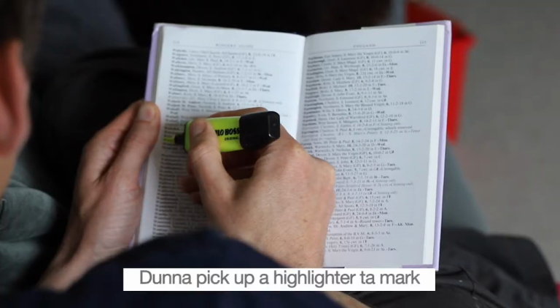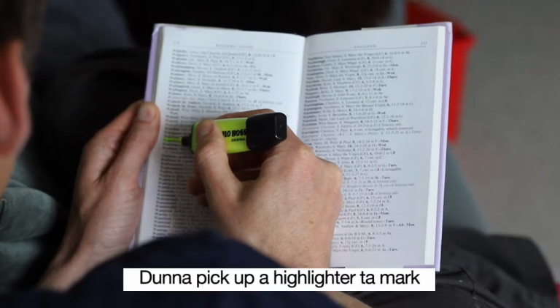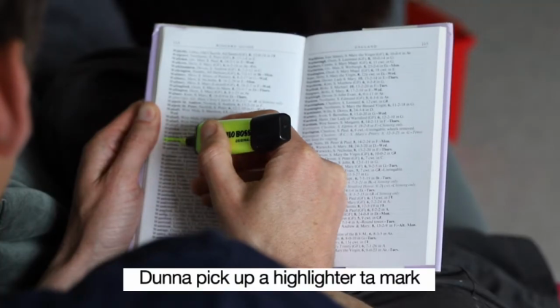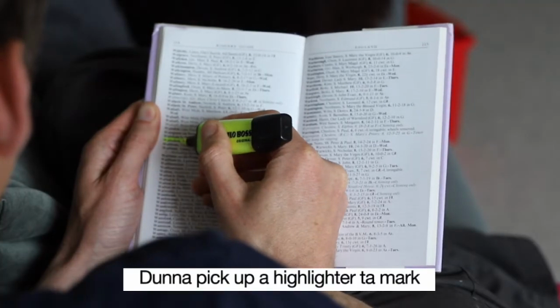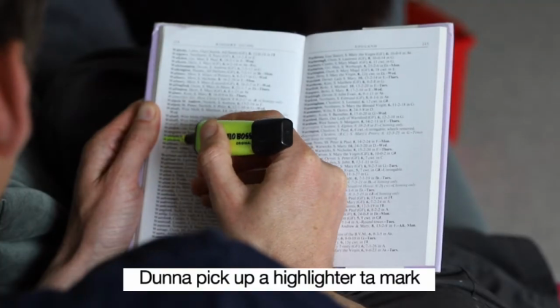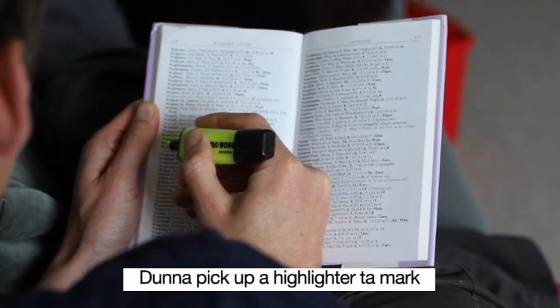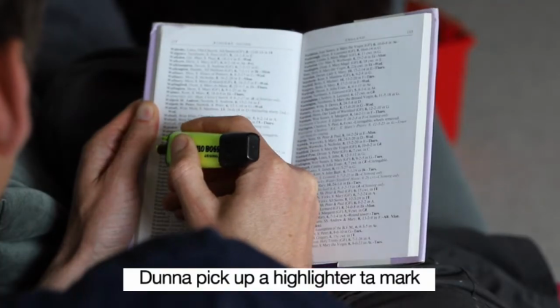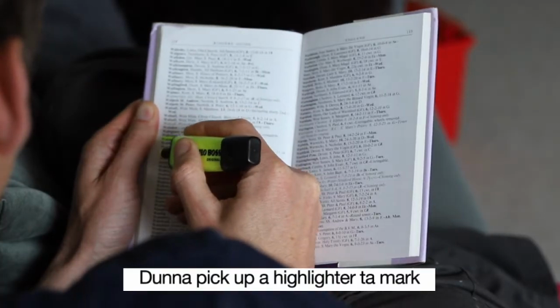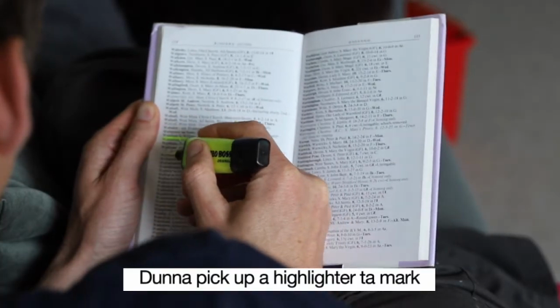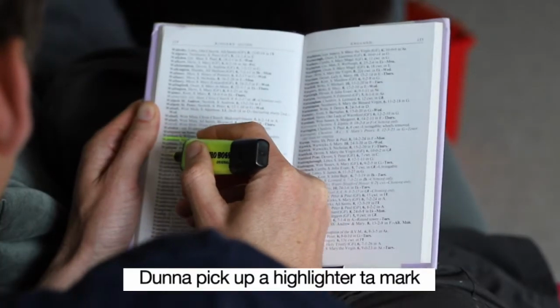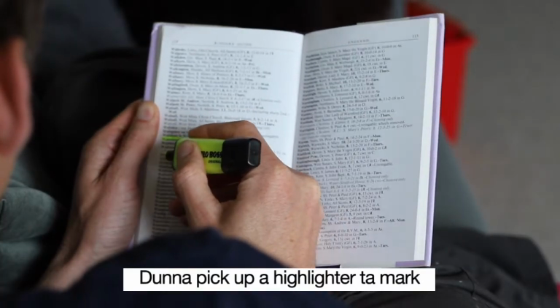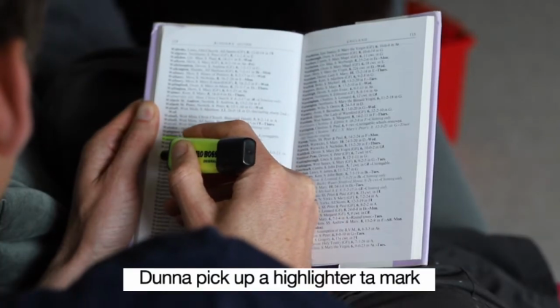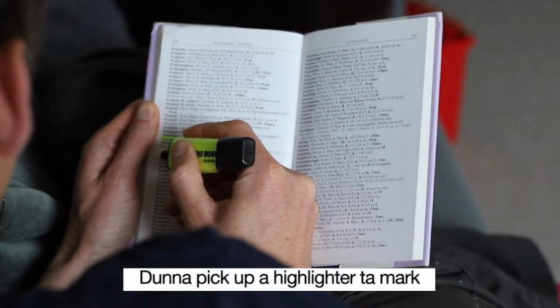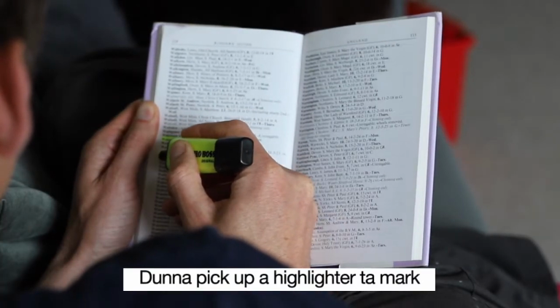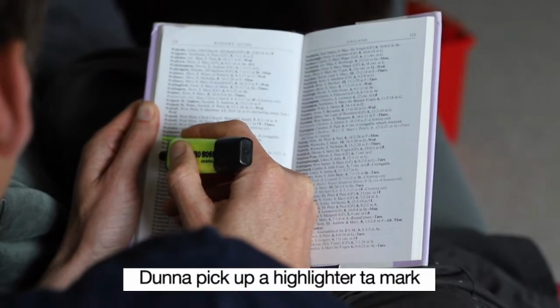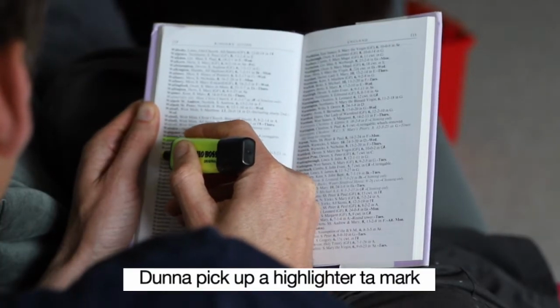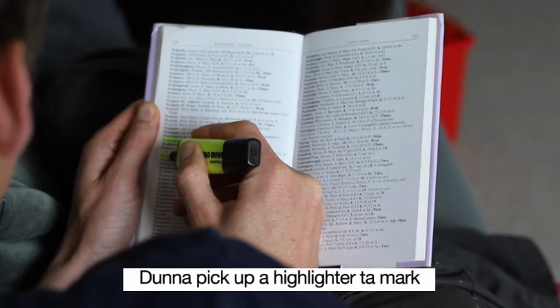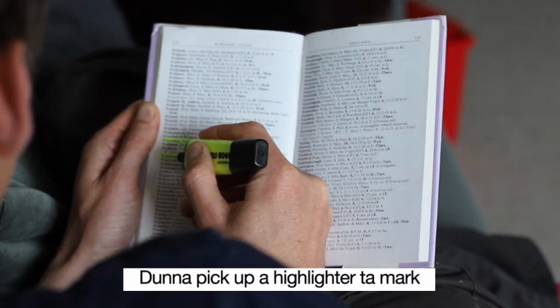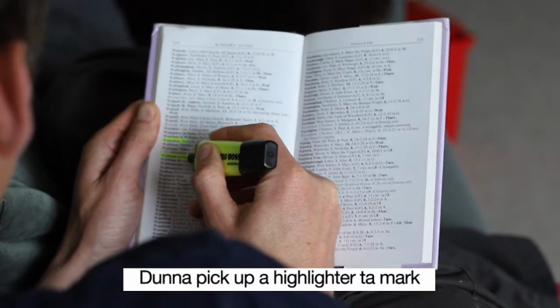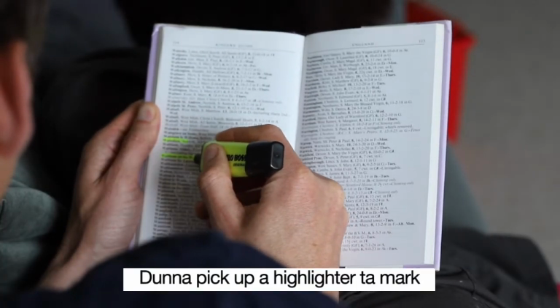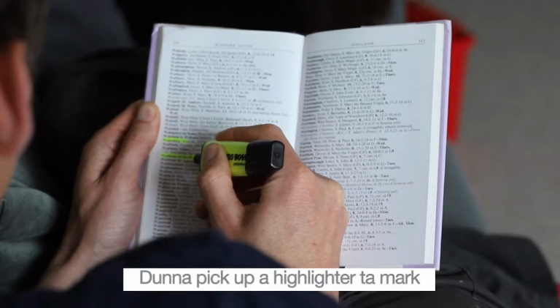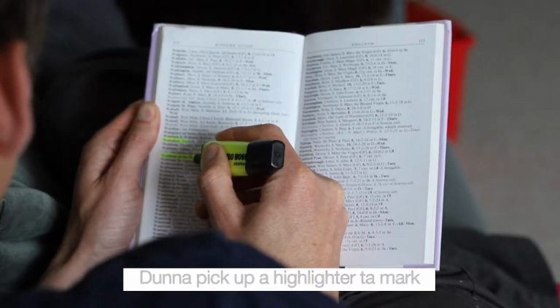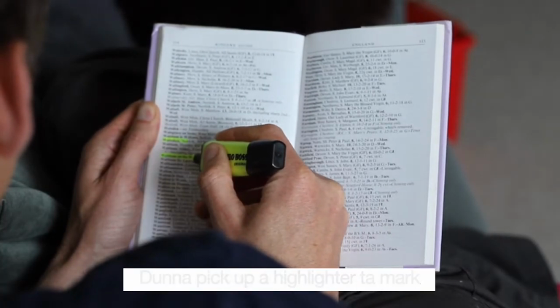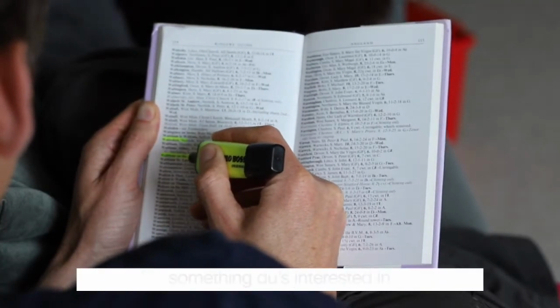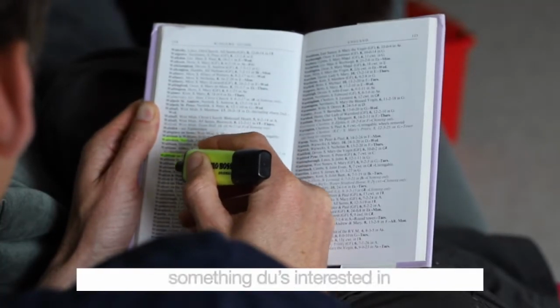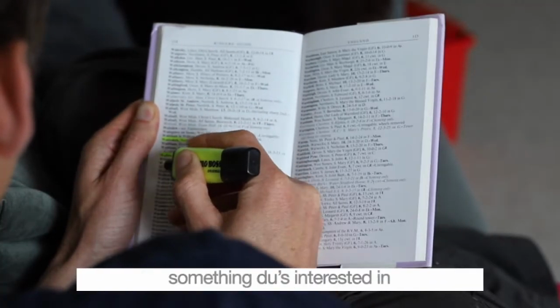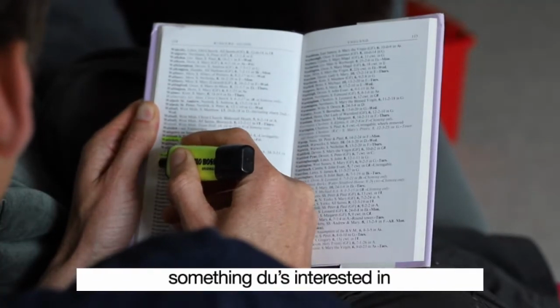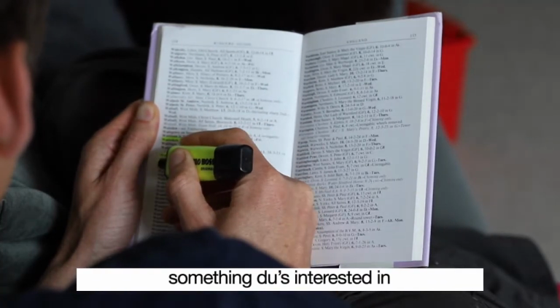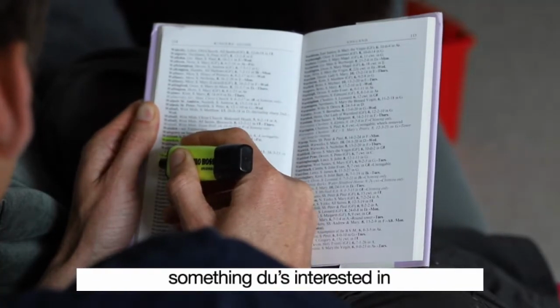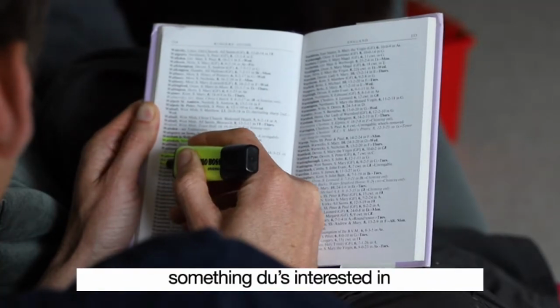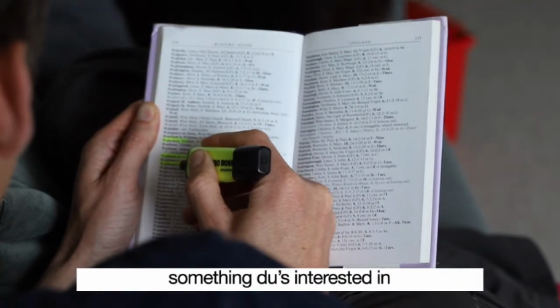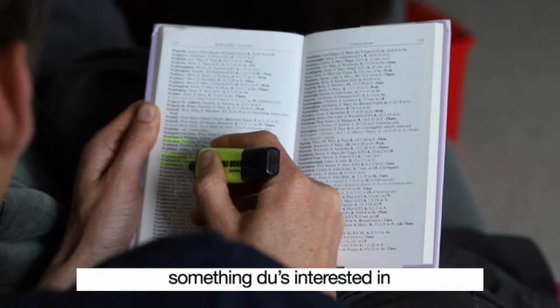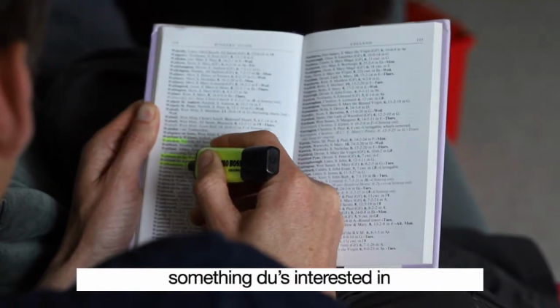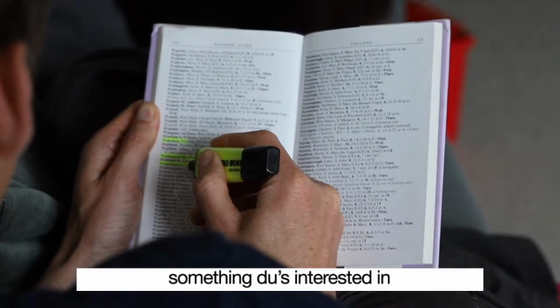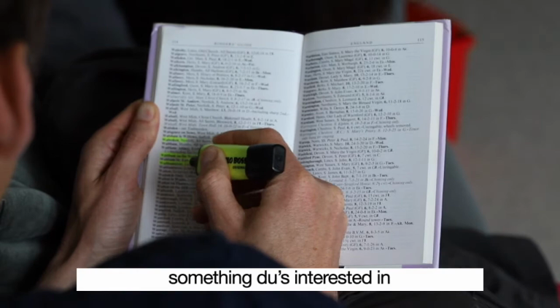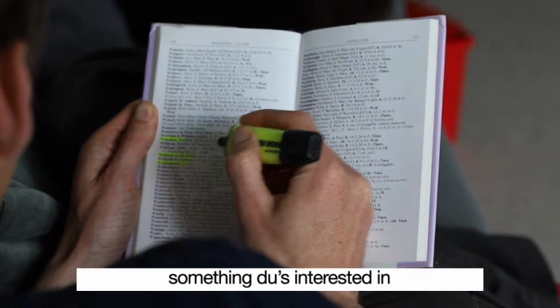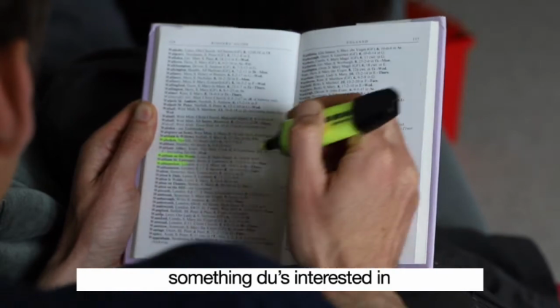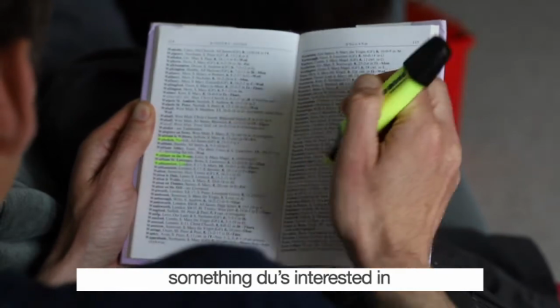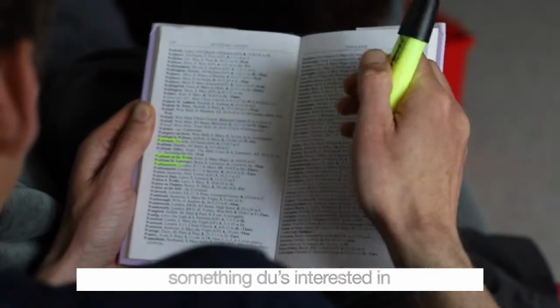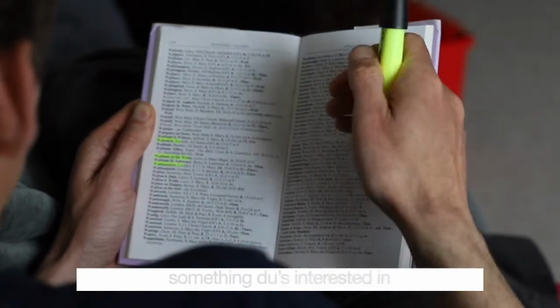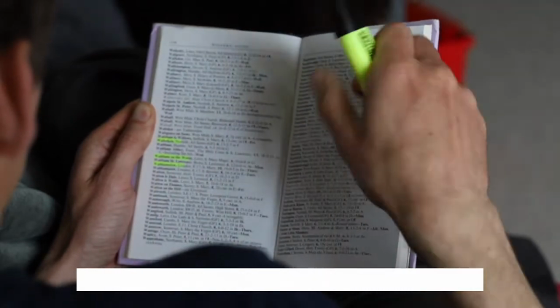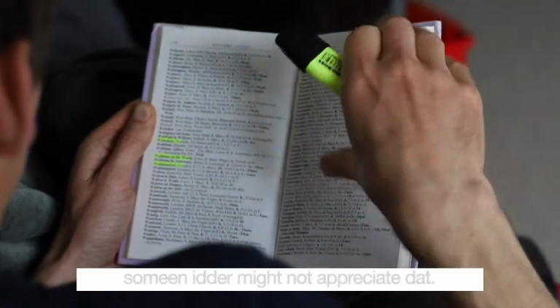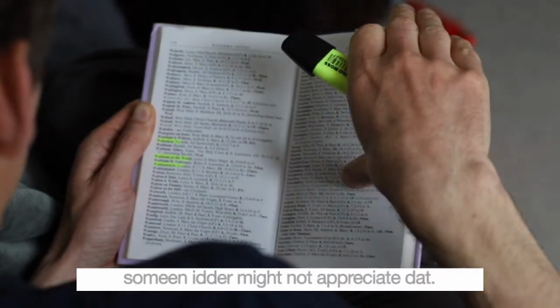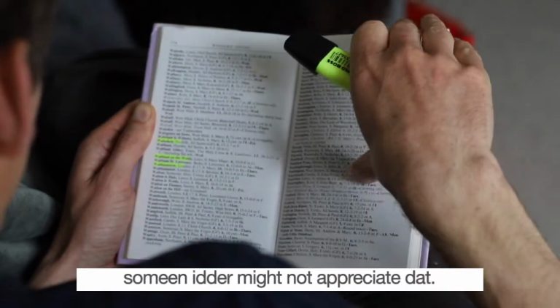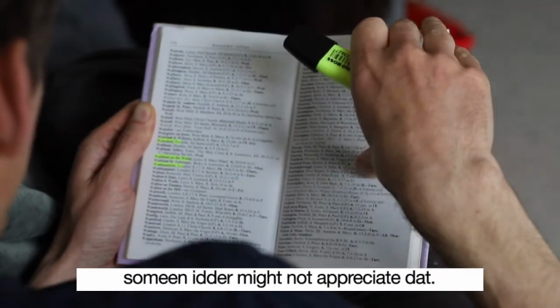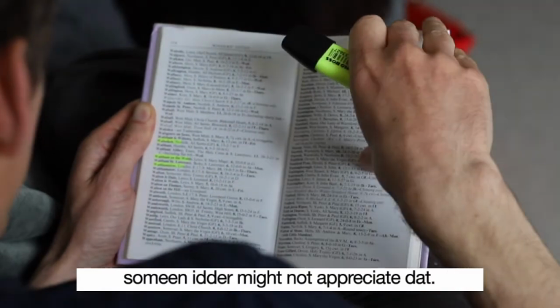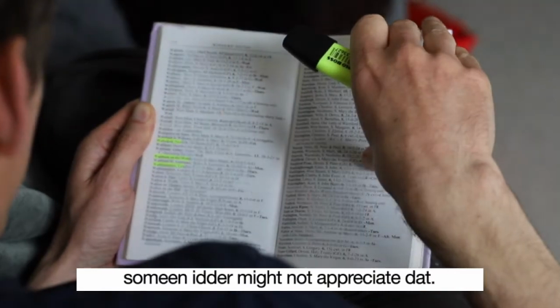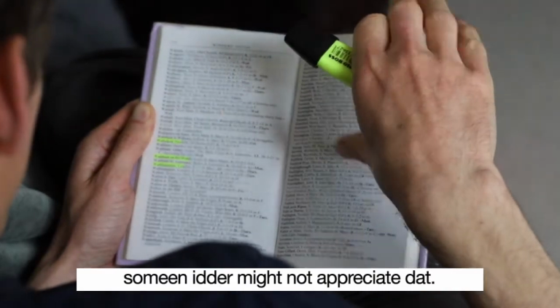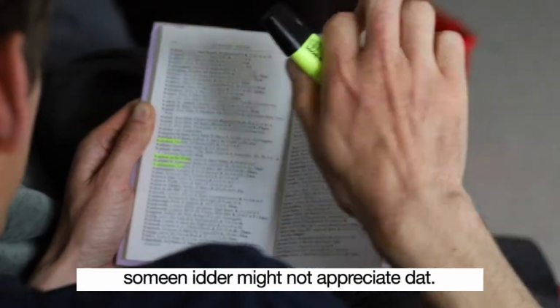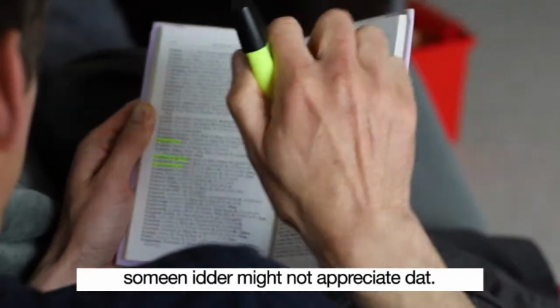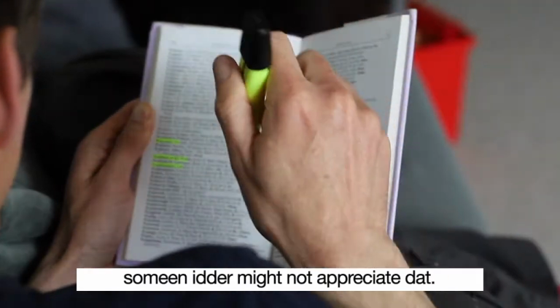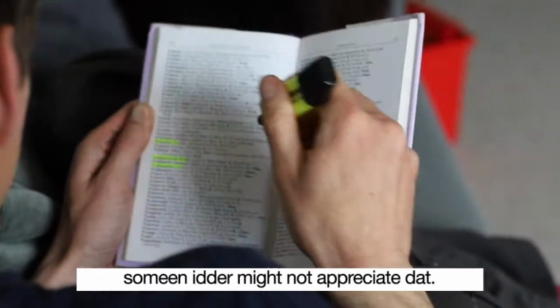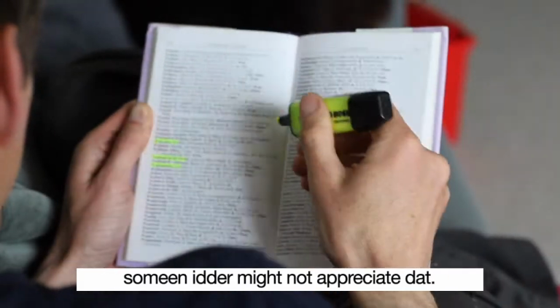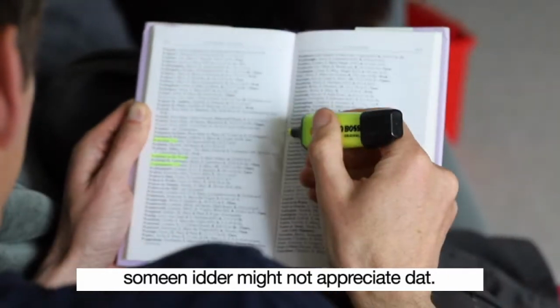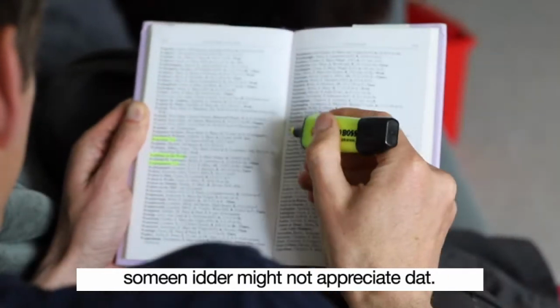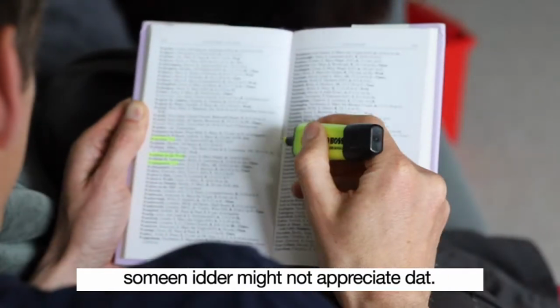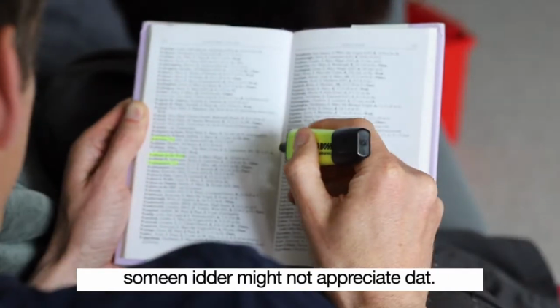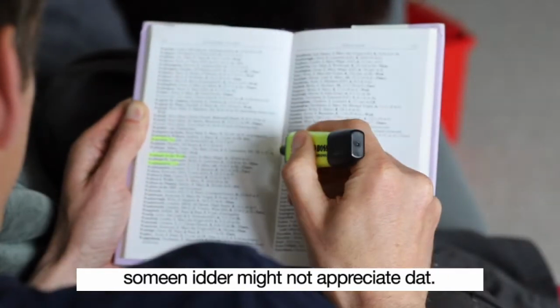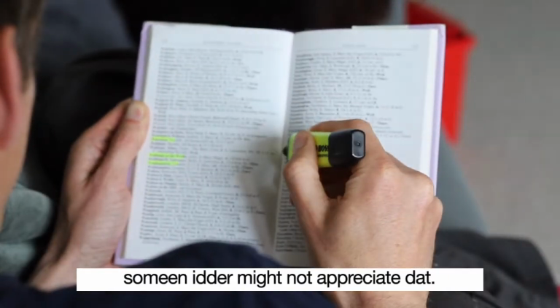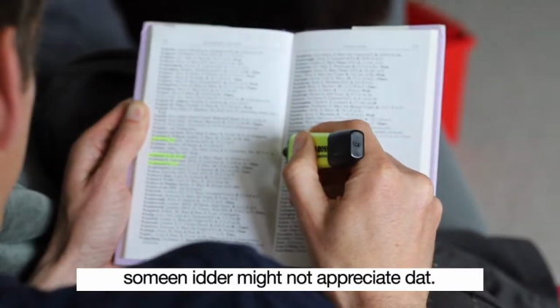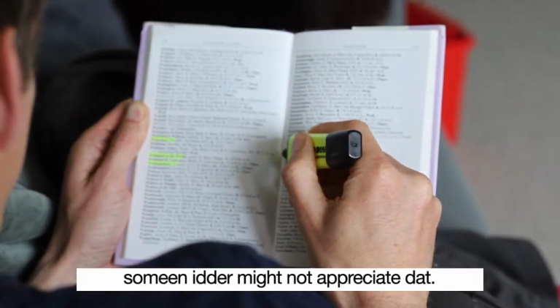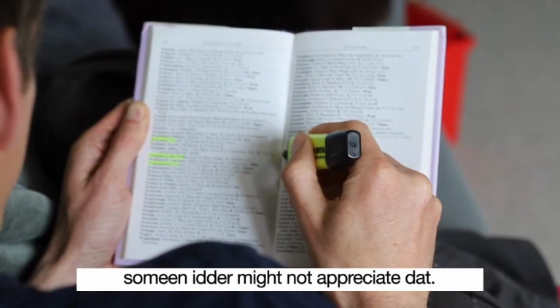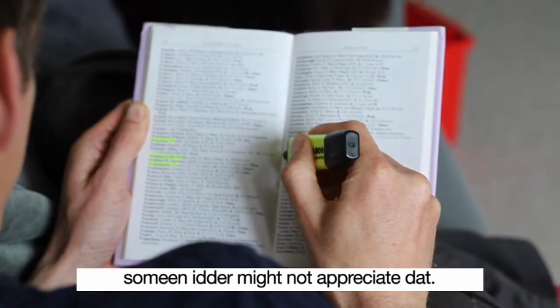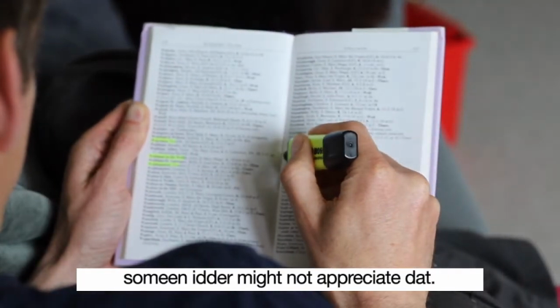Do not pick up a highlighter to mark something you're interested in. The next reader might not appreciate that.